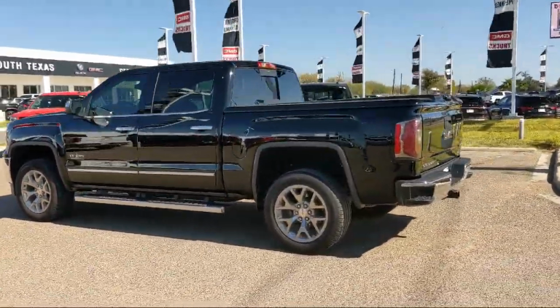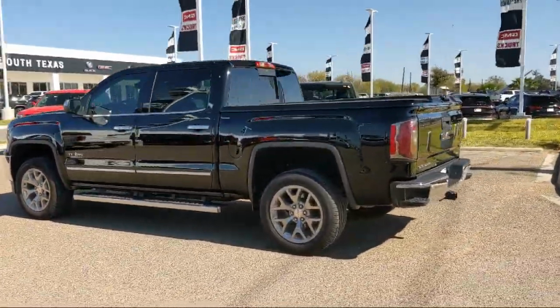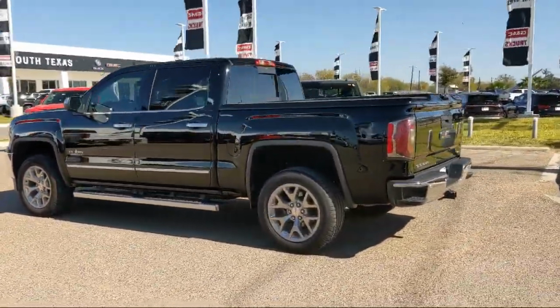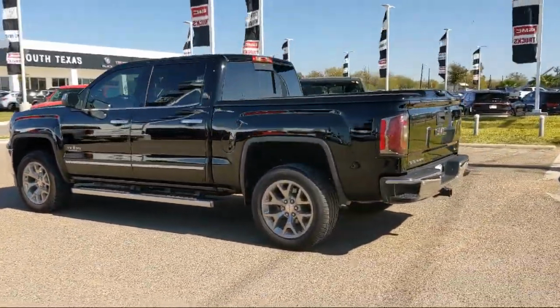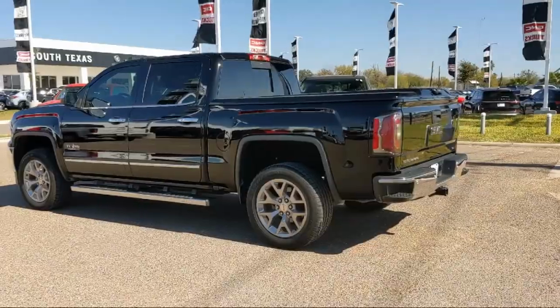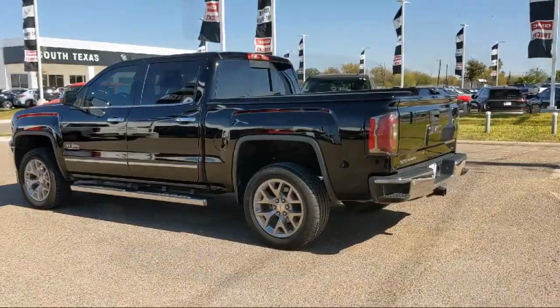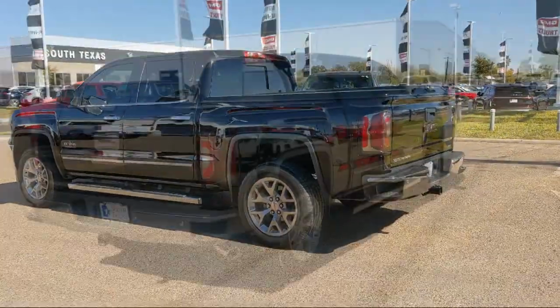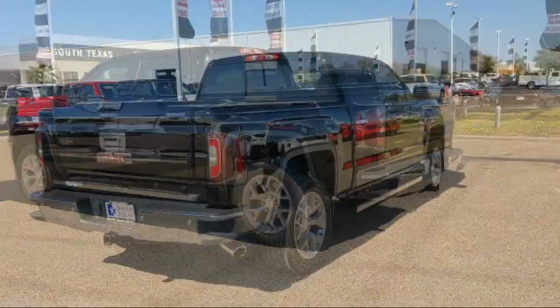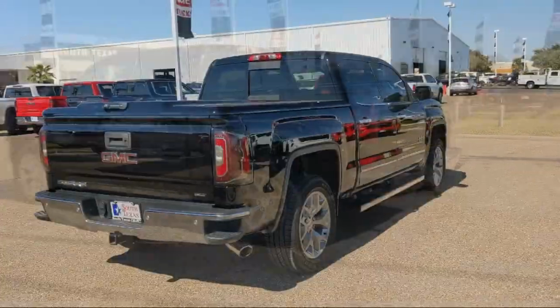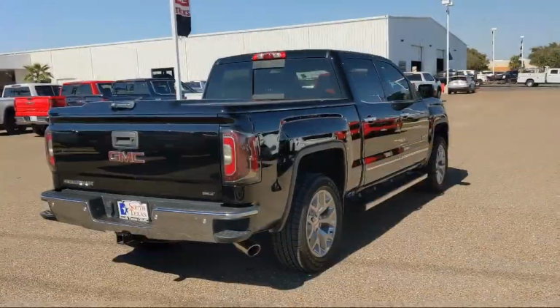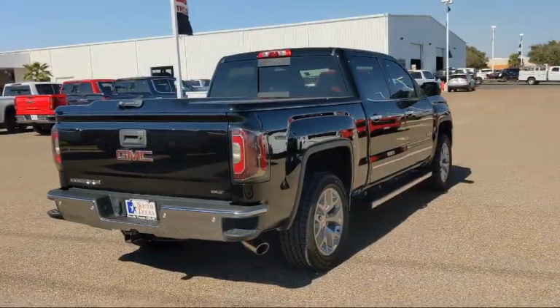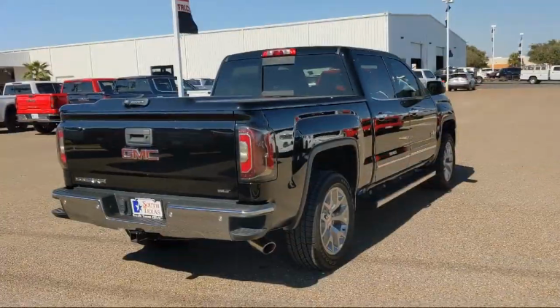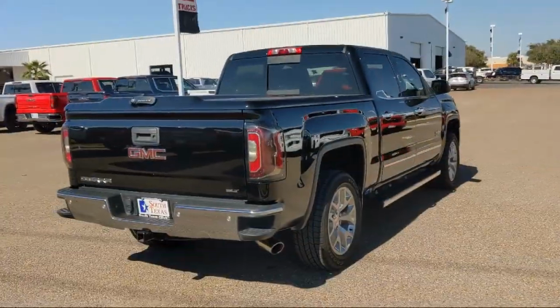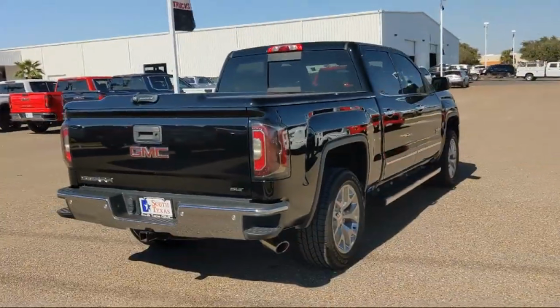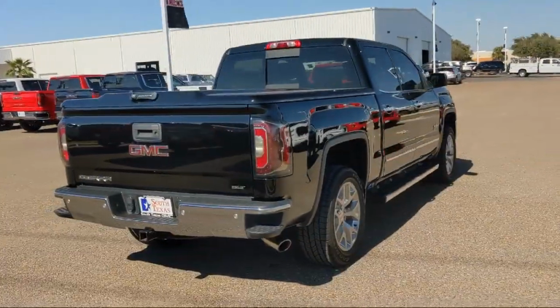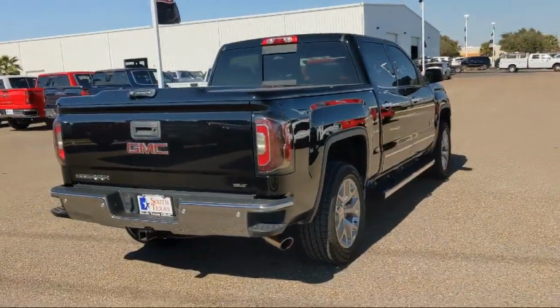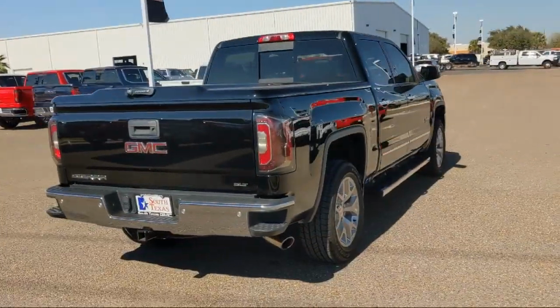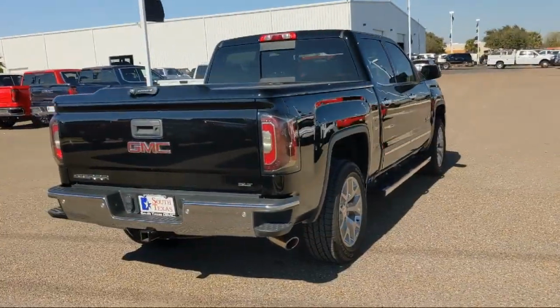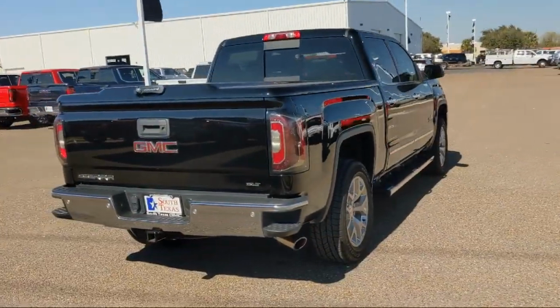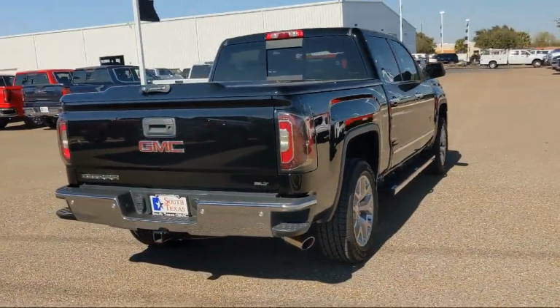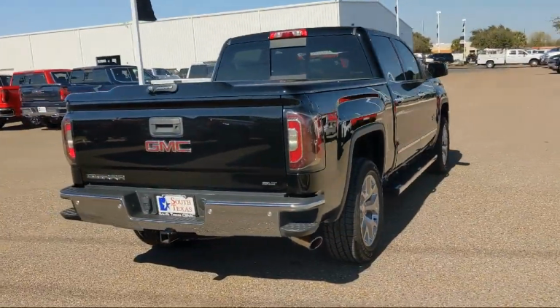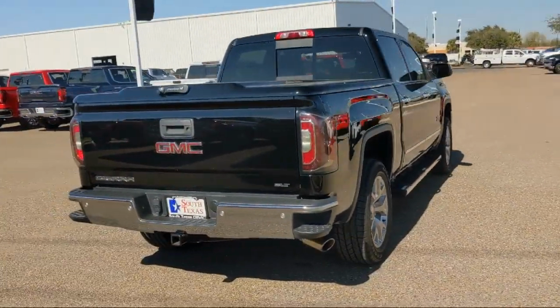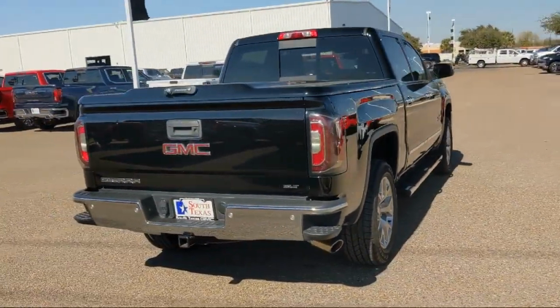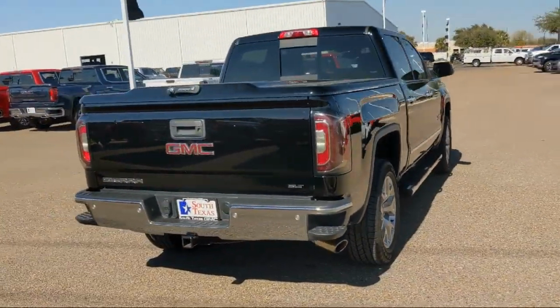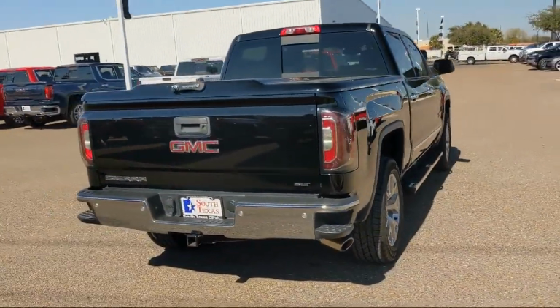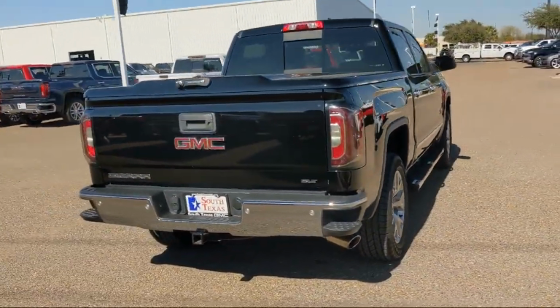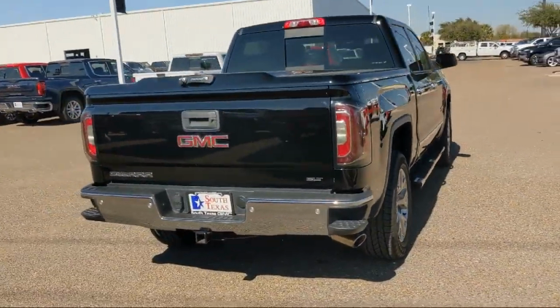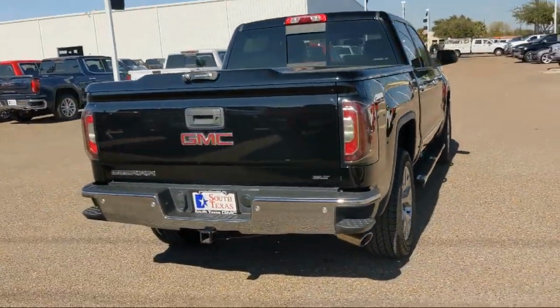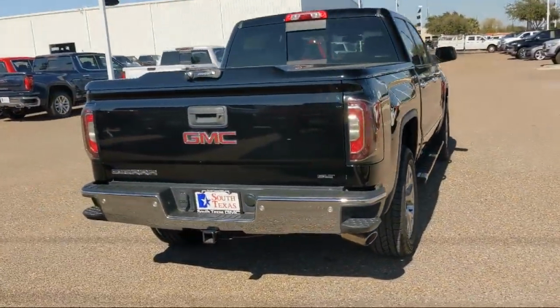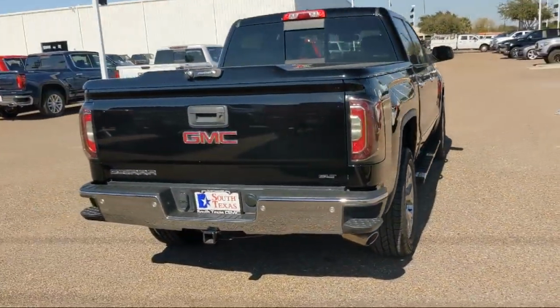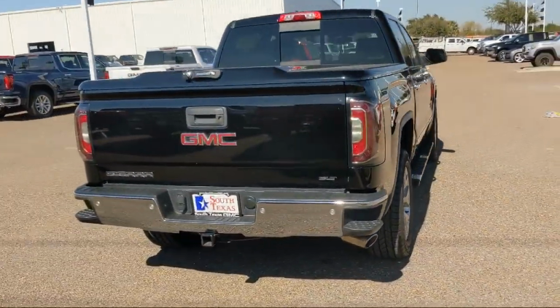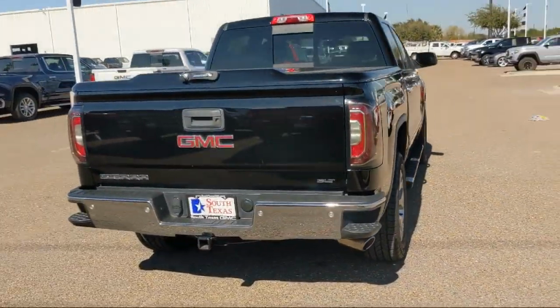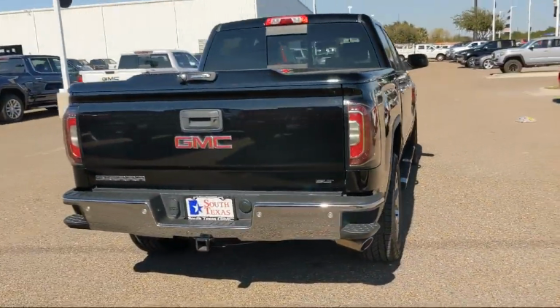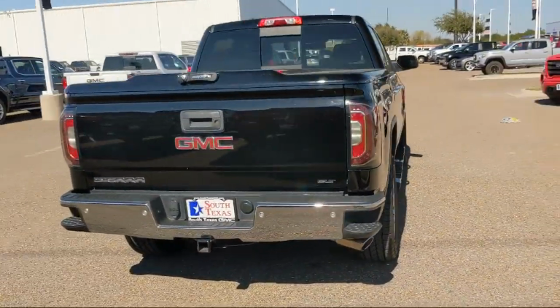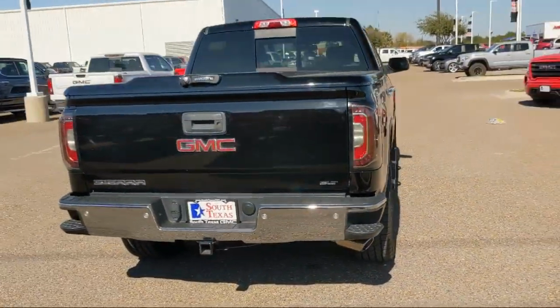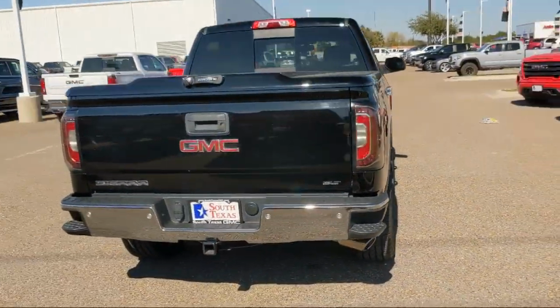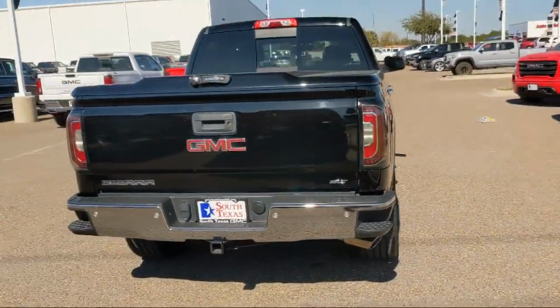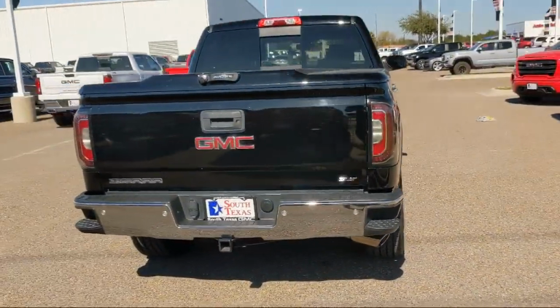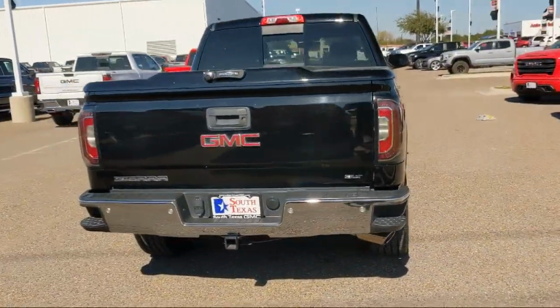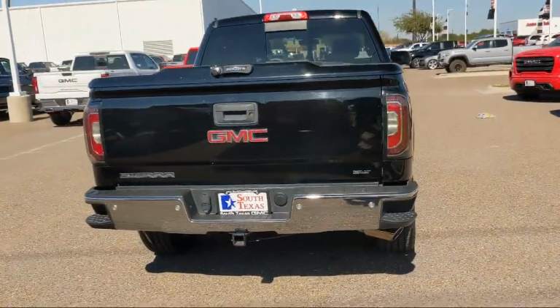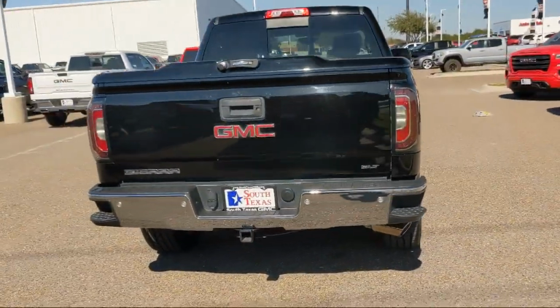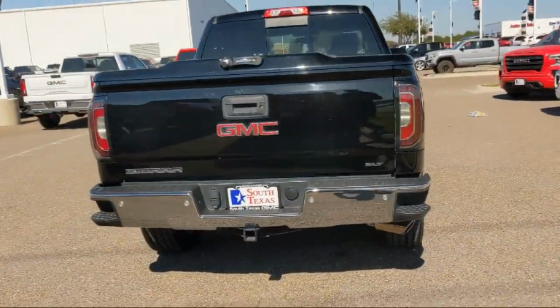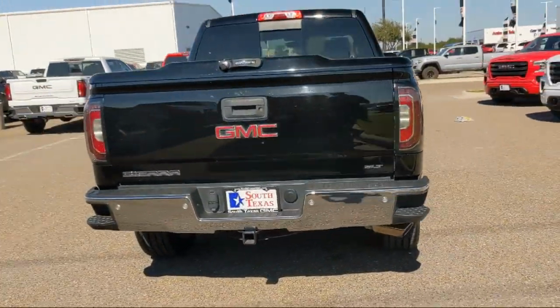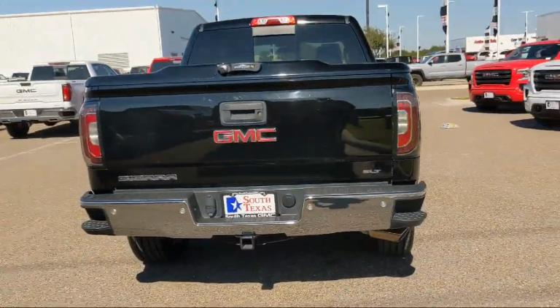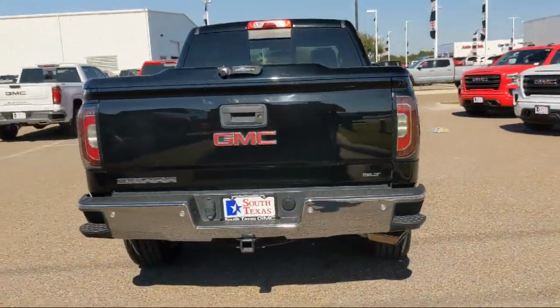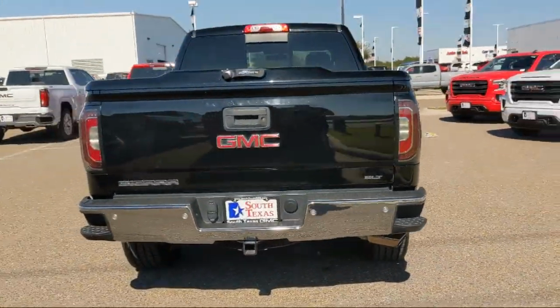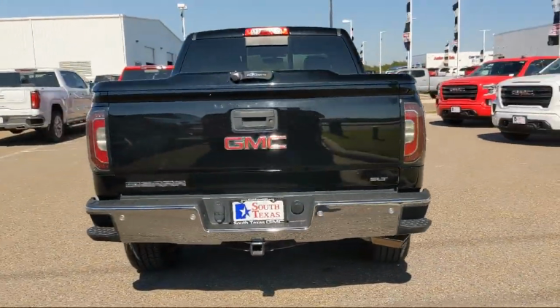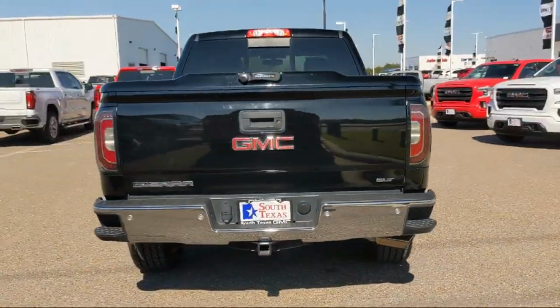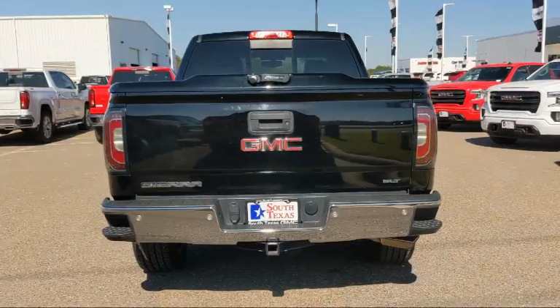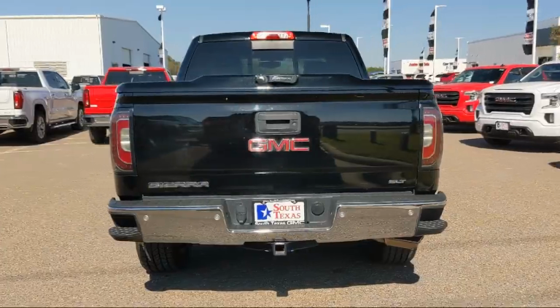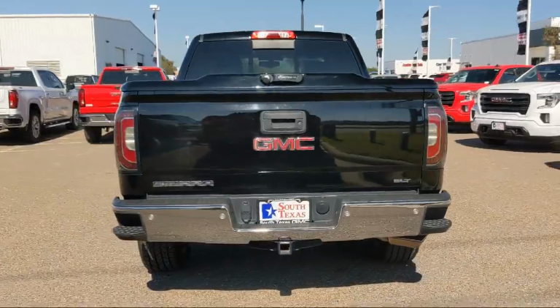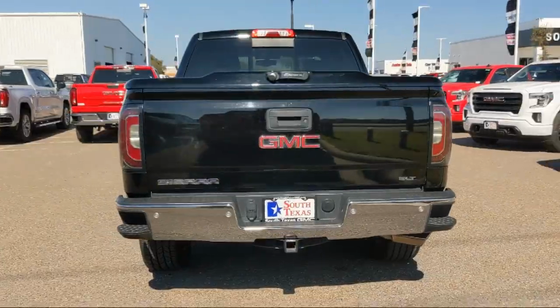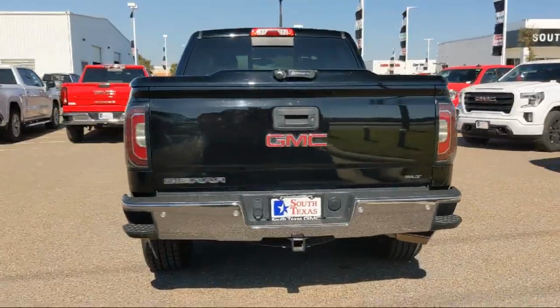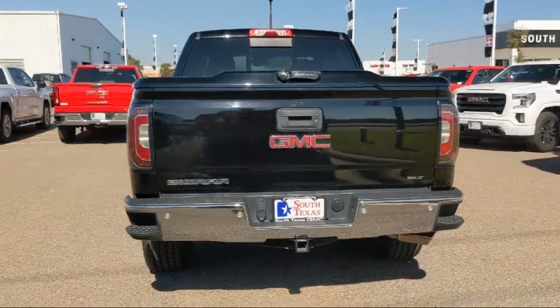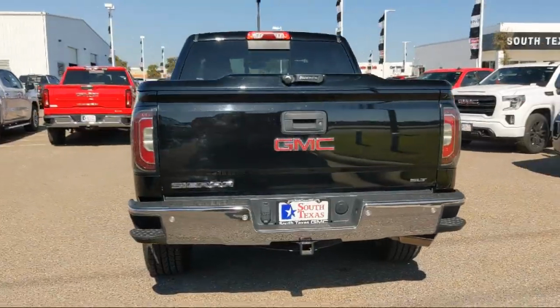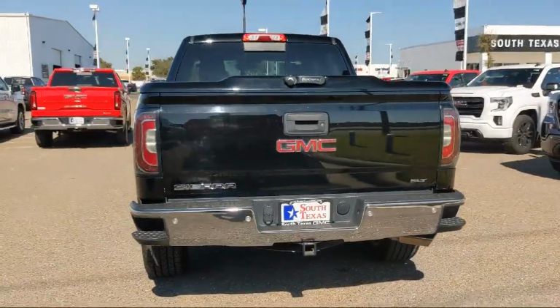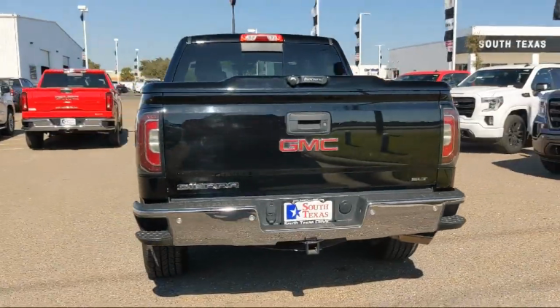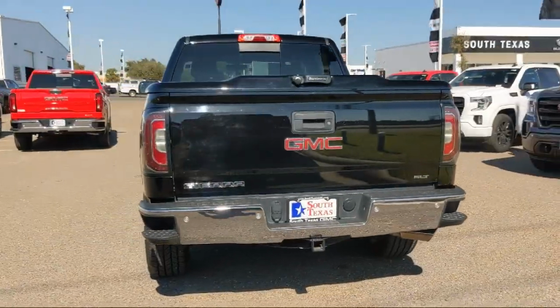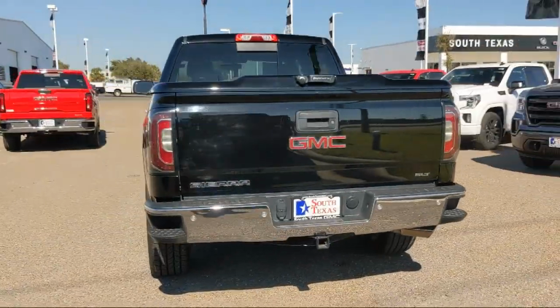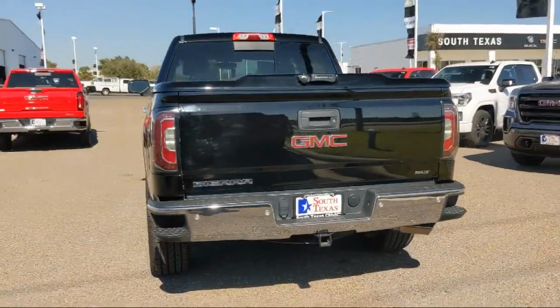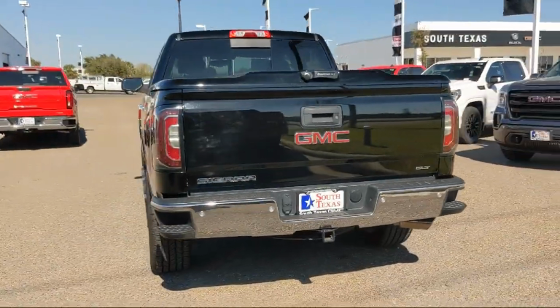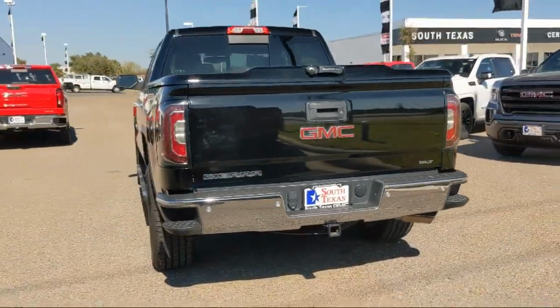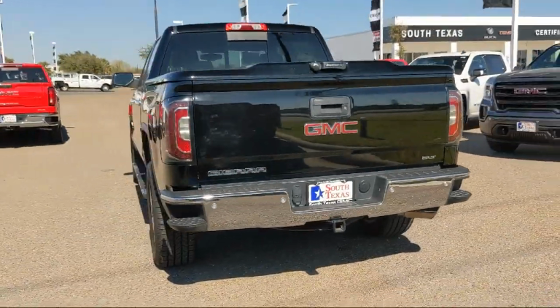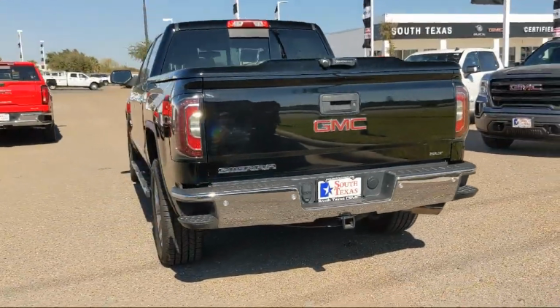Climate control, heated front seats, HD radio, leather wrapped steering wheel, and has less than 45,000 miles on the odometer.